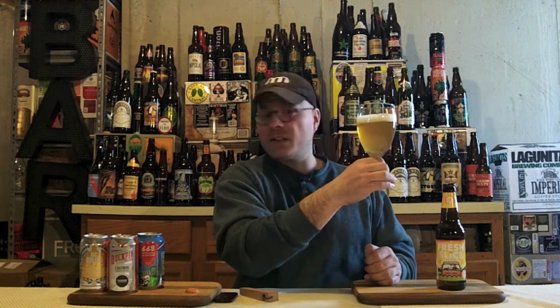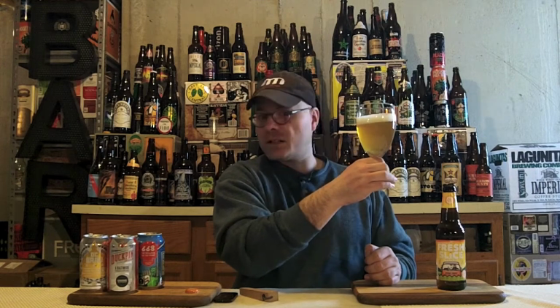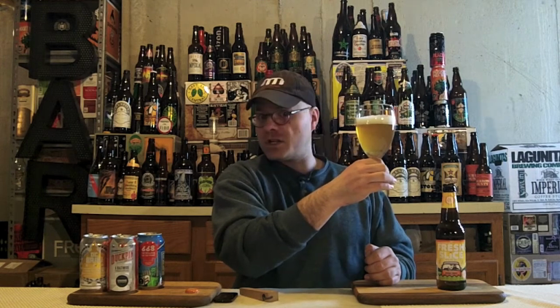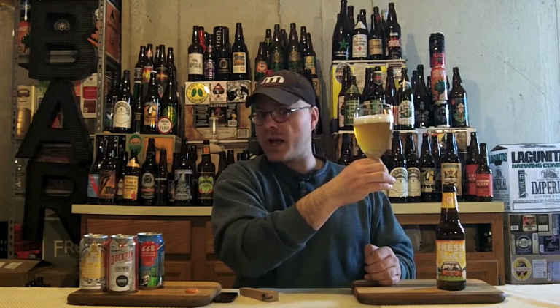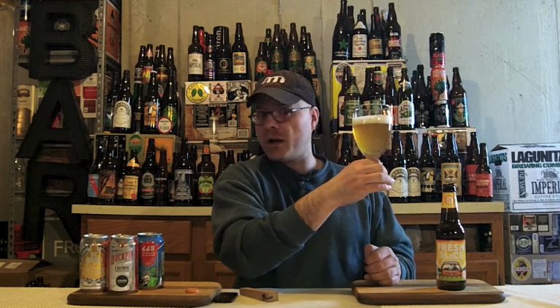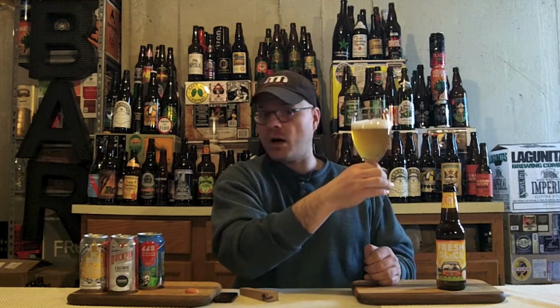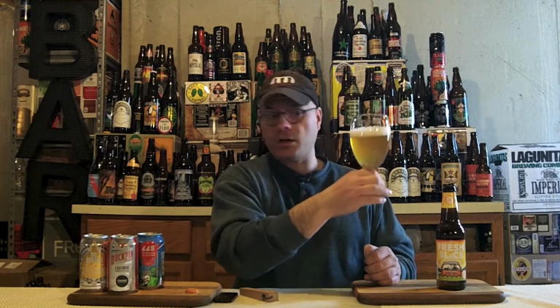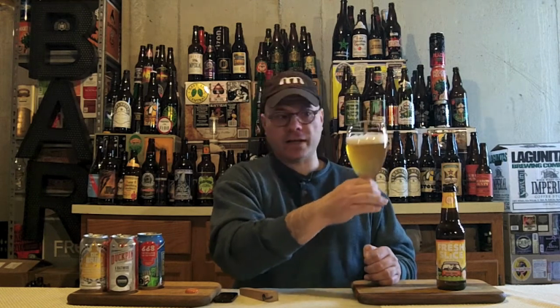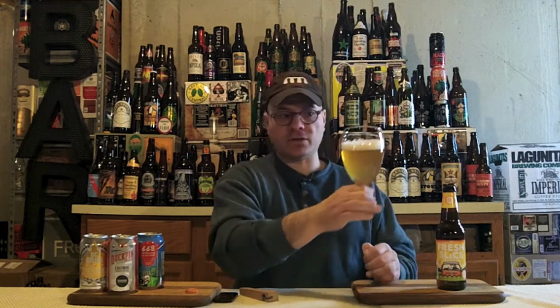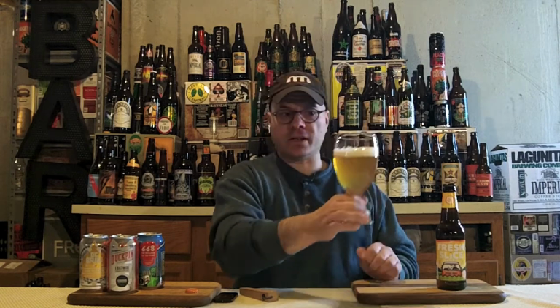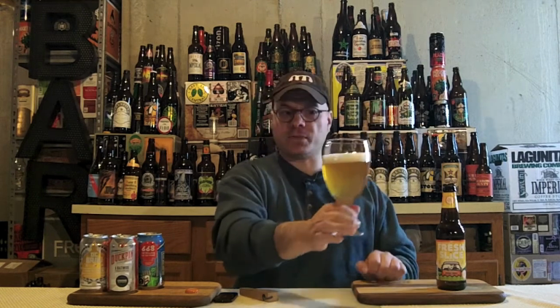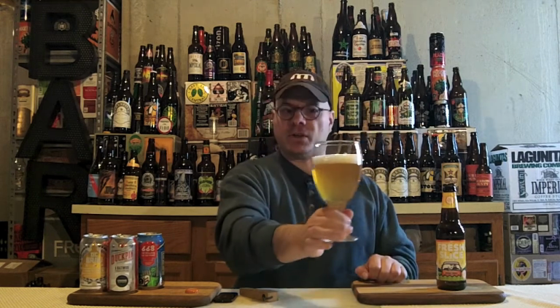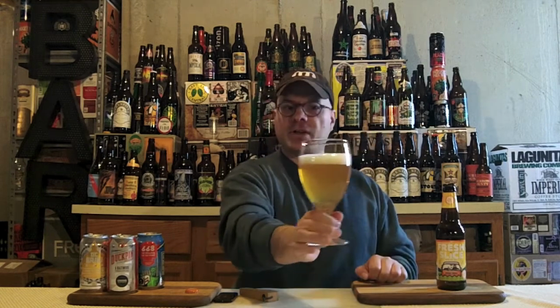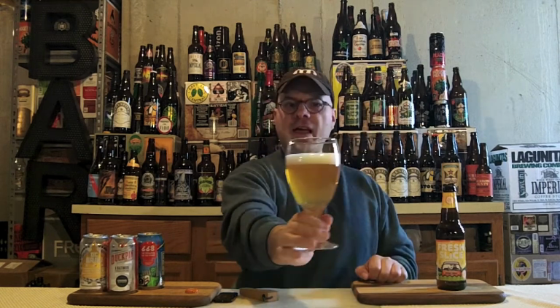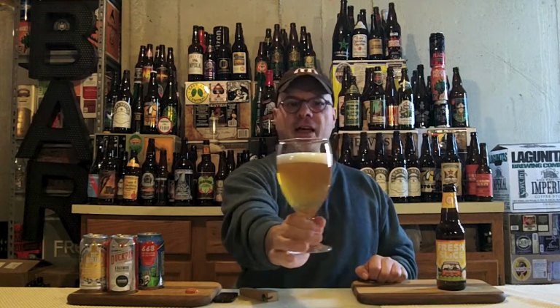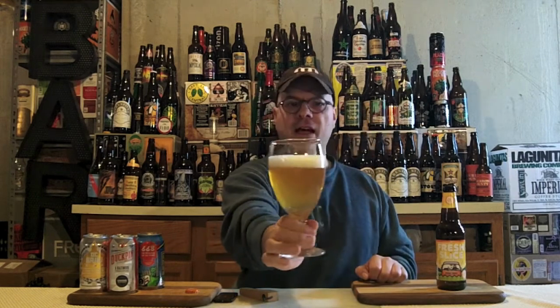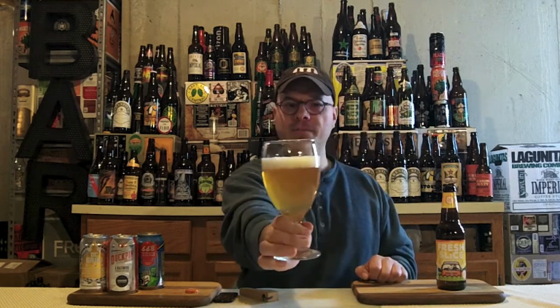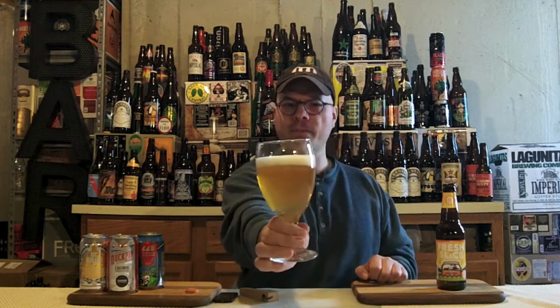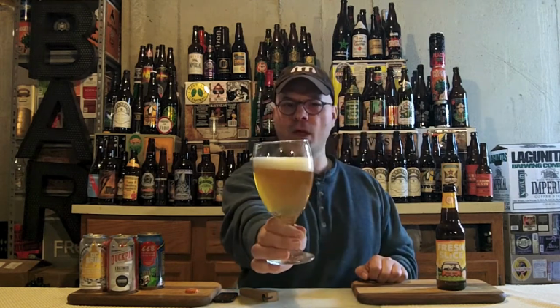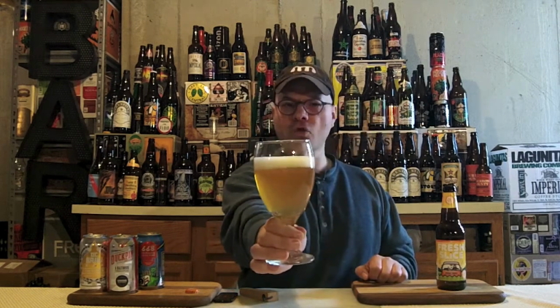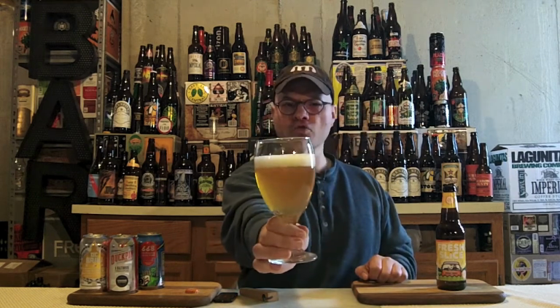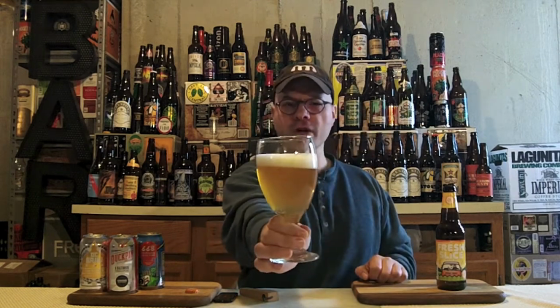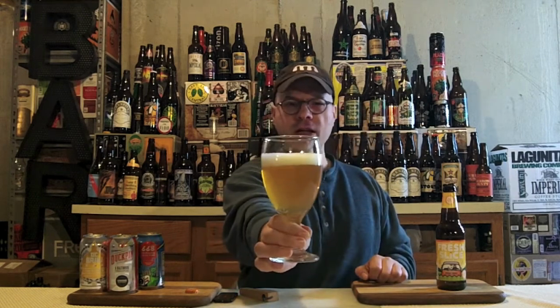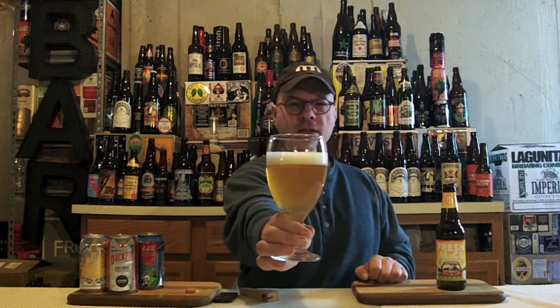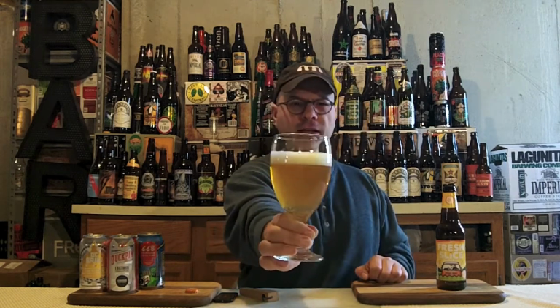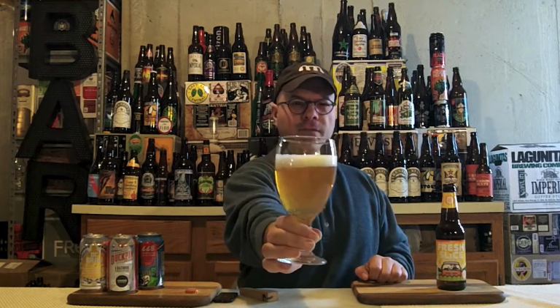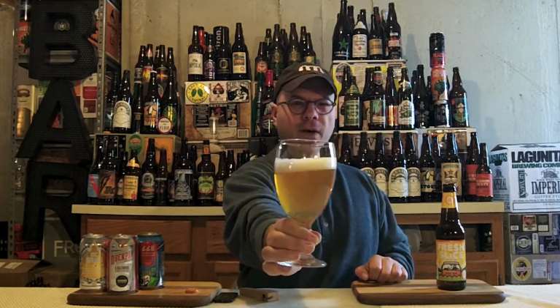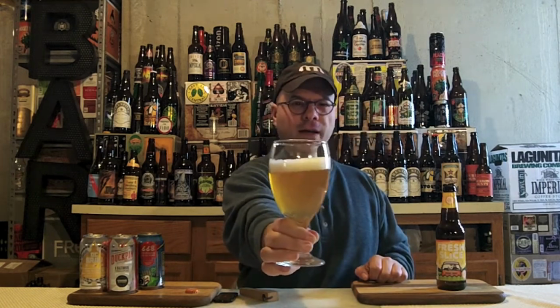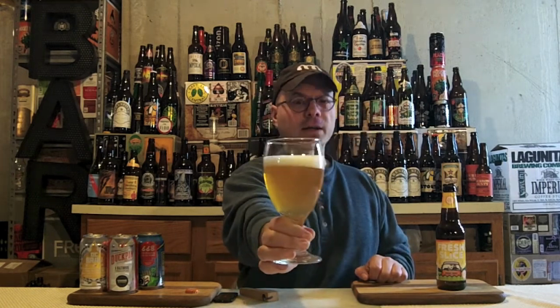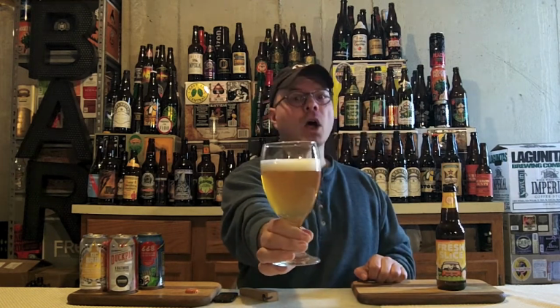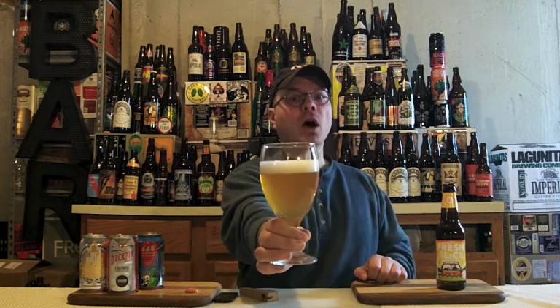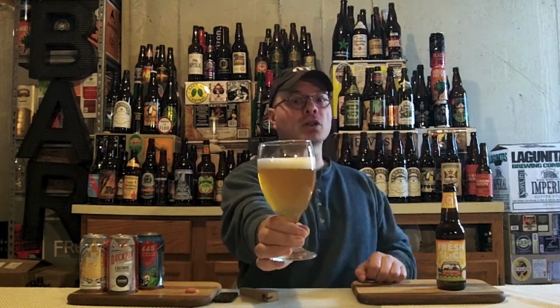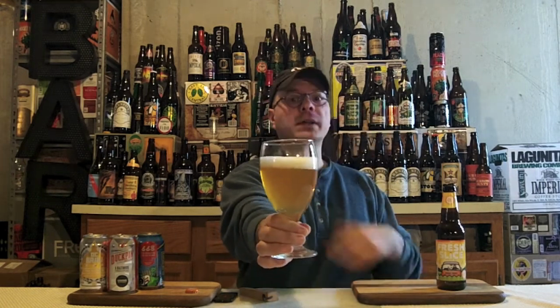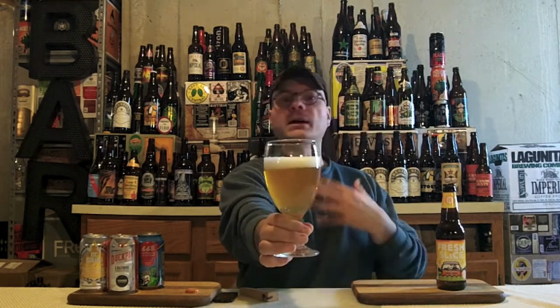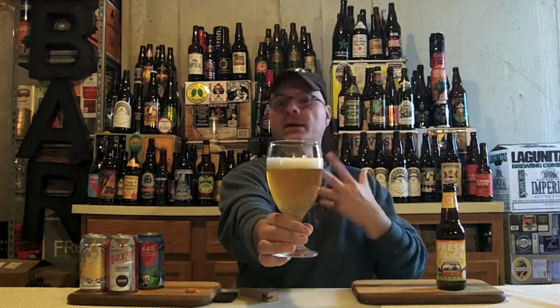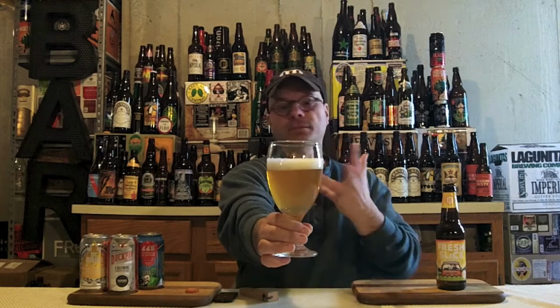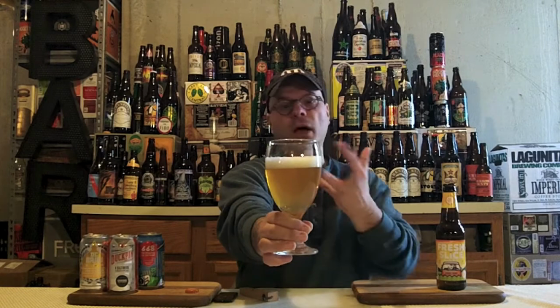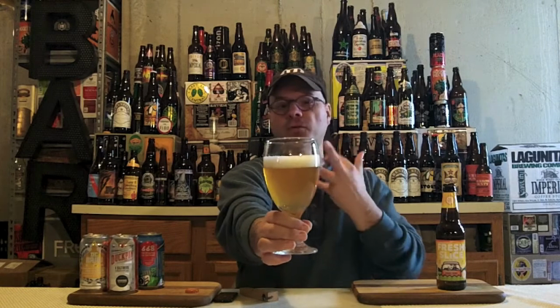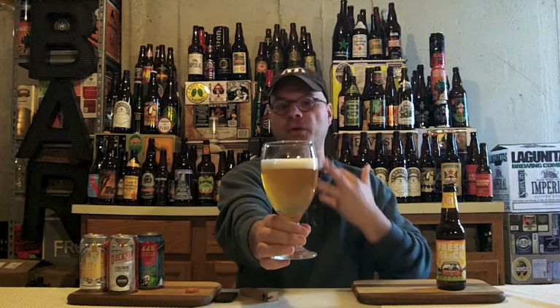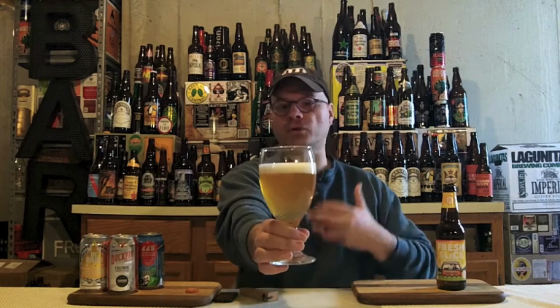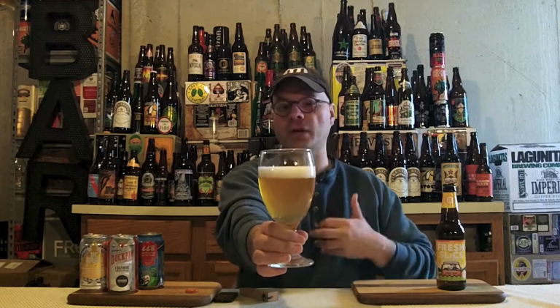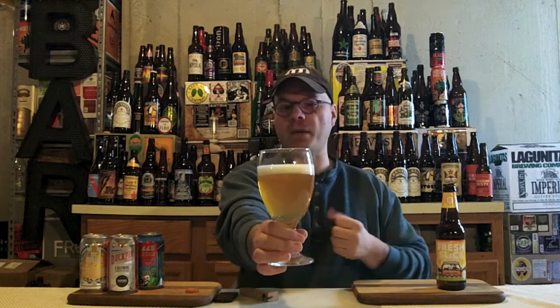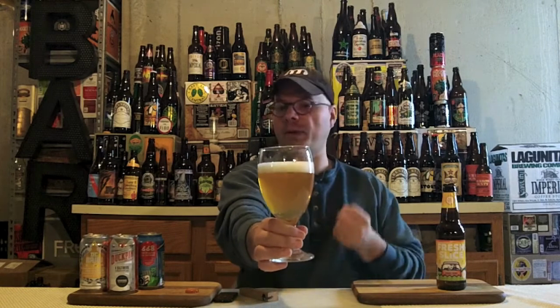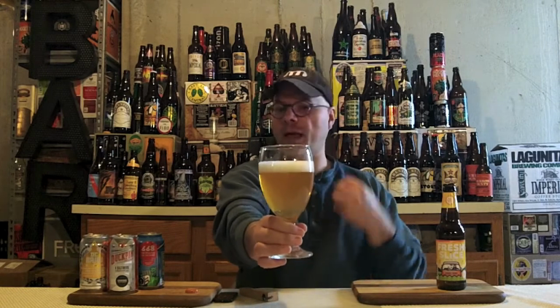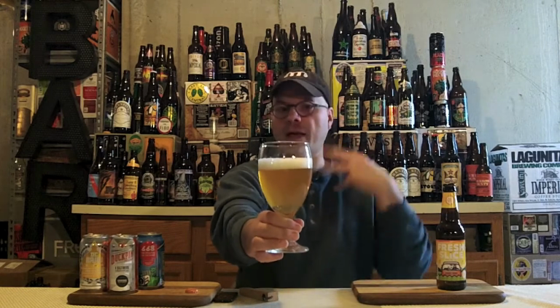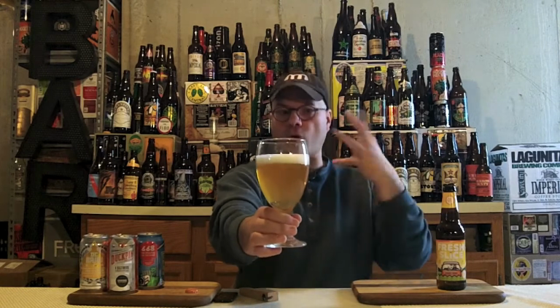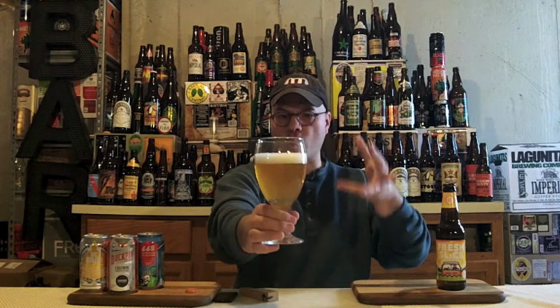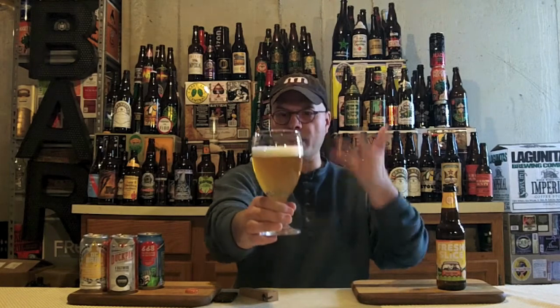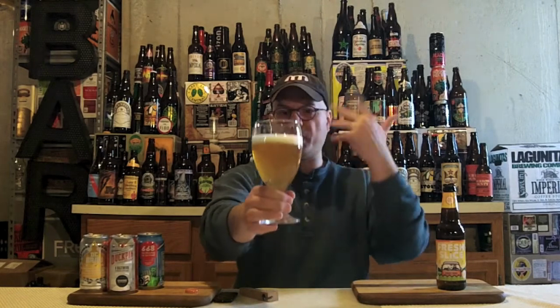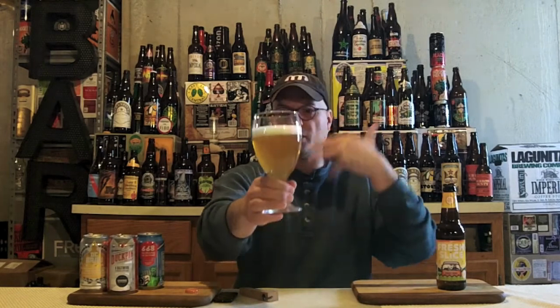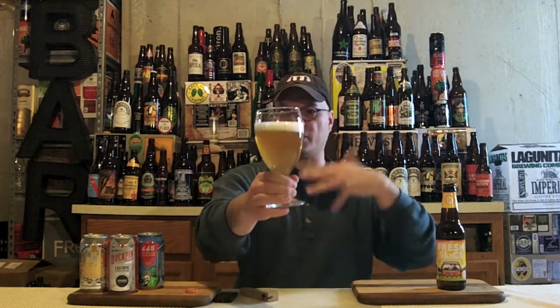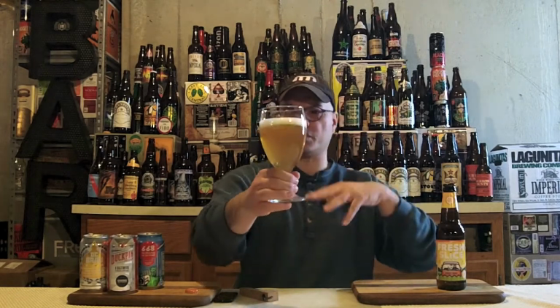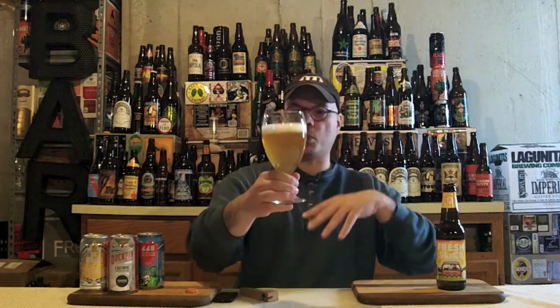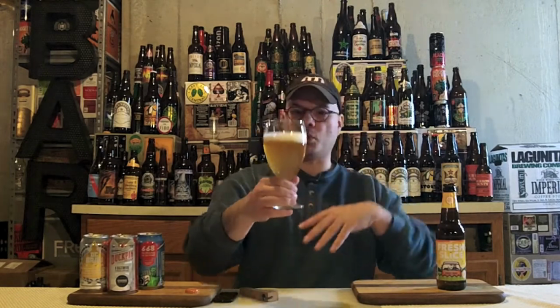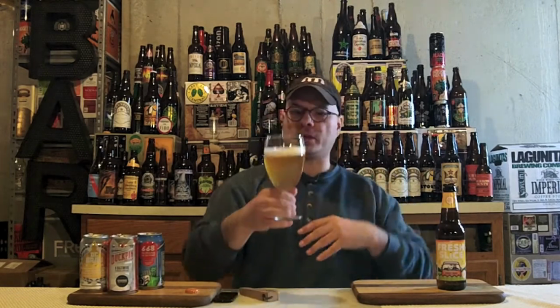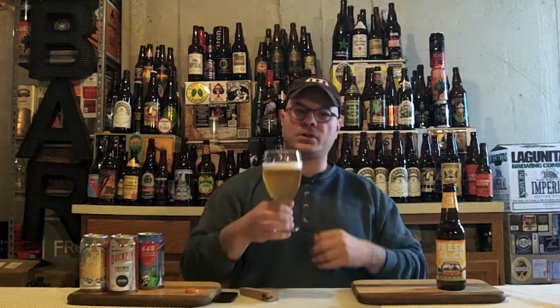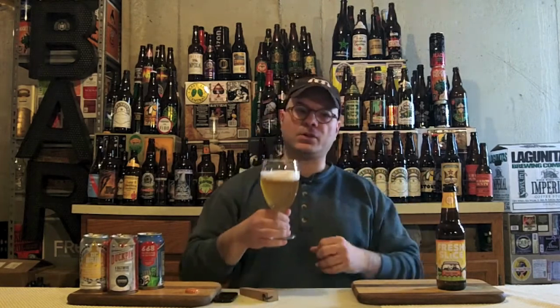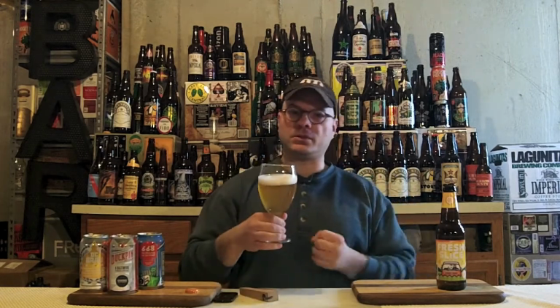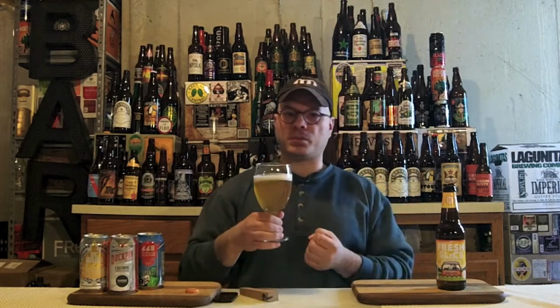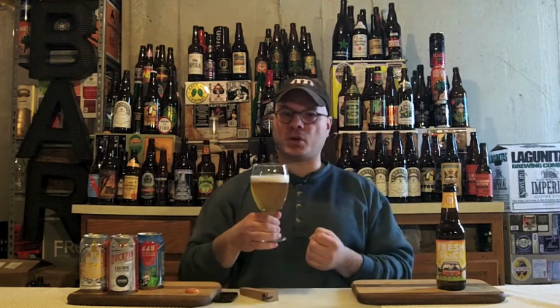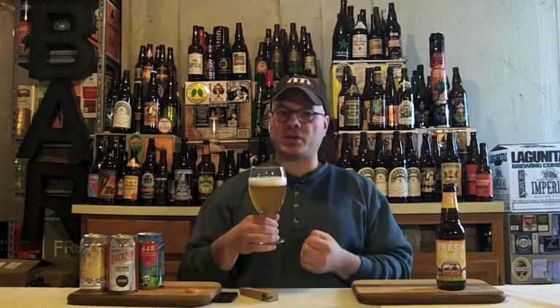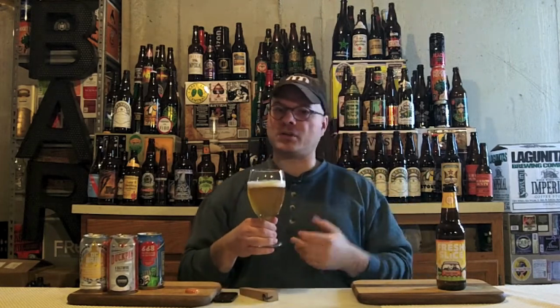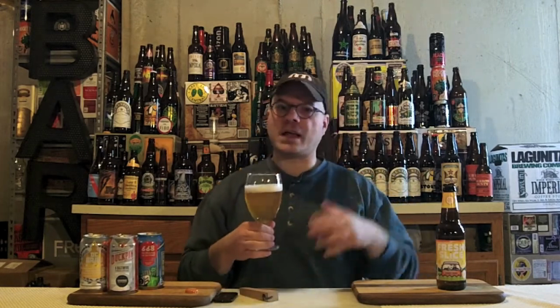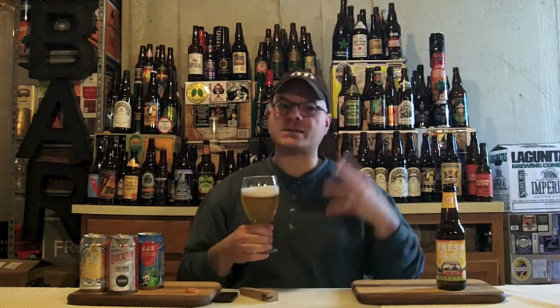There's even a touch of alcohol legs on this. Look at that, guys — really inviting. Looks like an unfiltered IPA or a wheat beer you just poured into a glass.